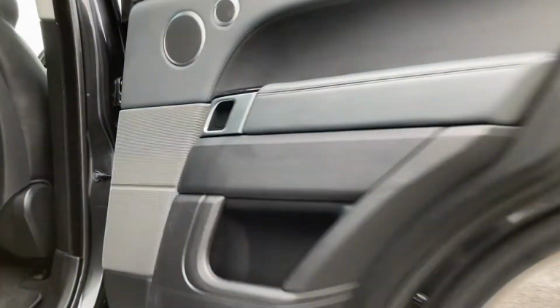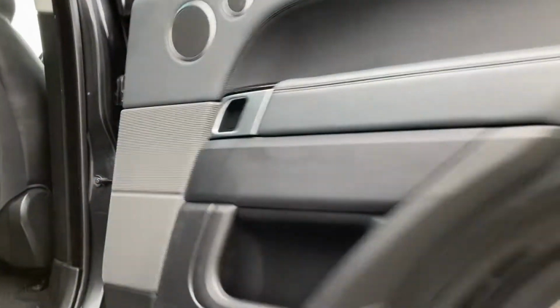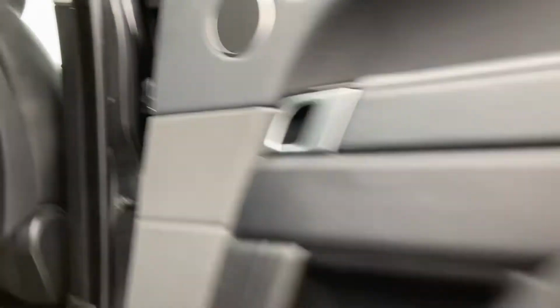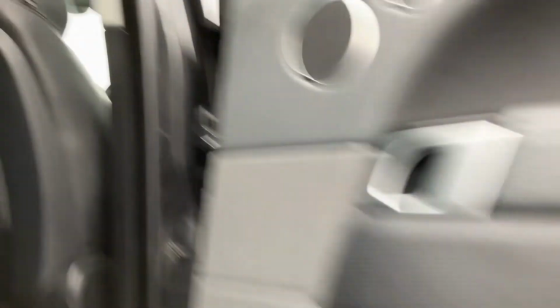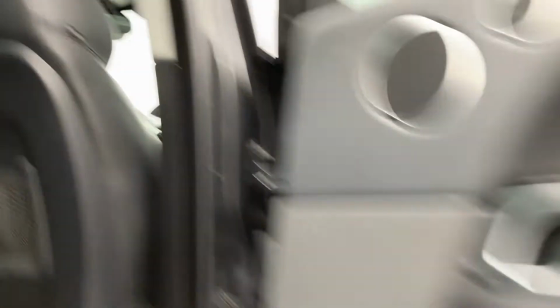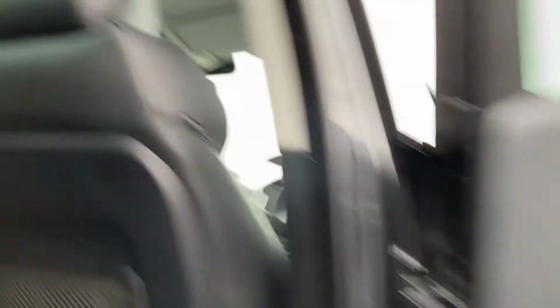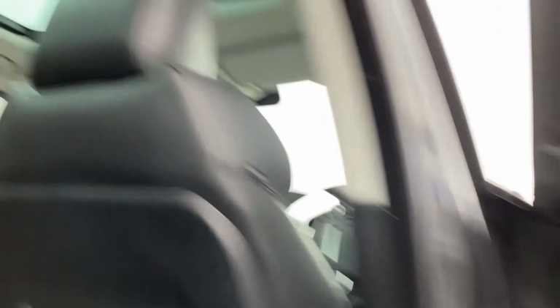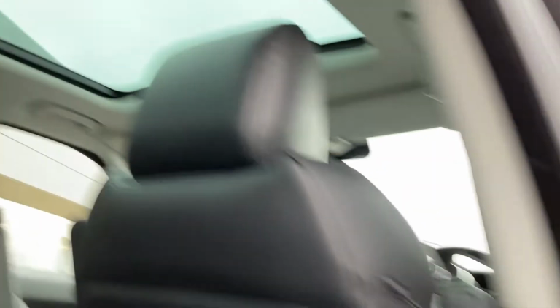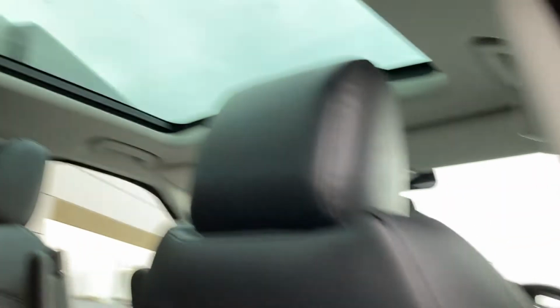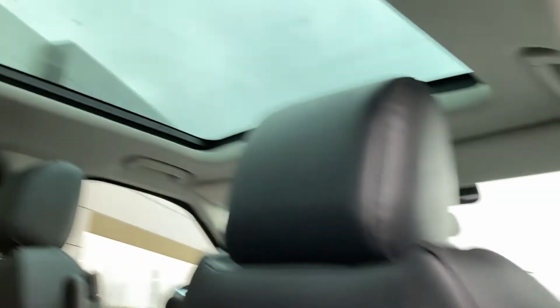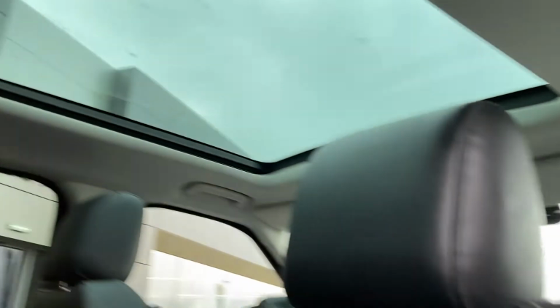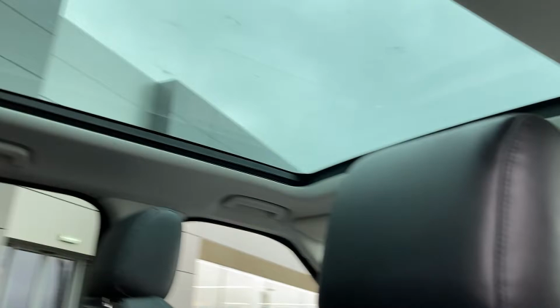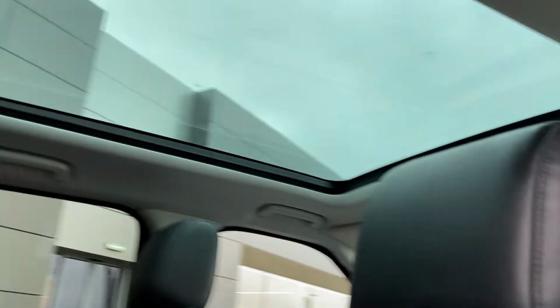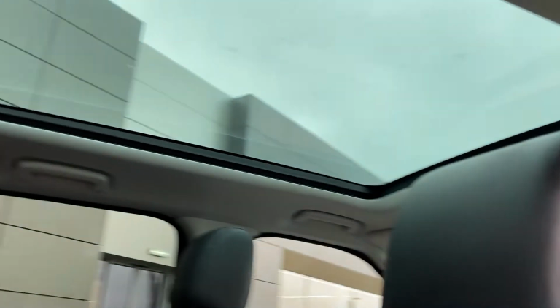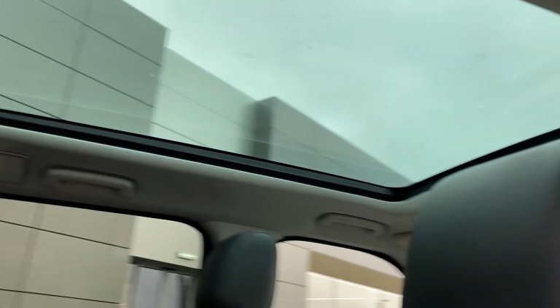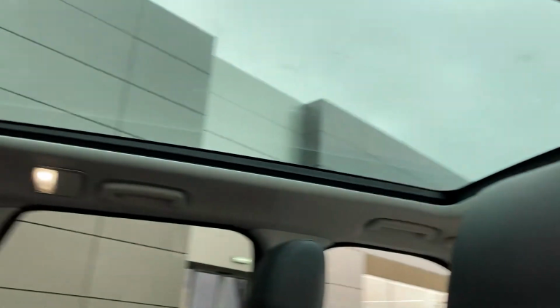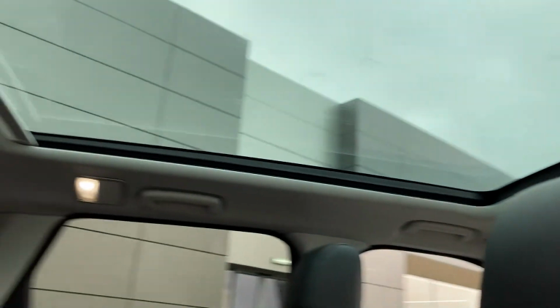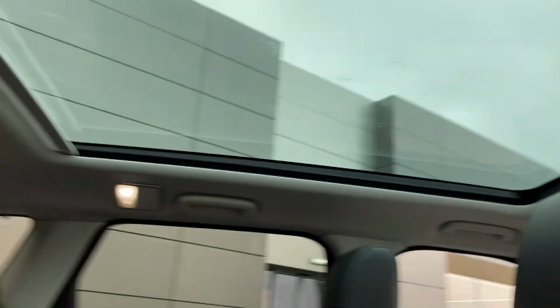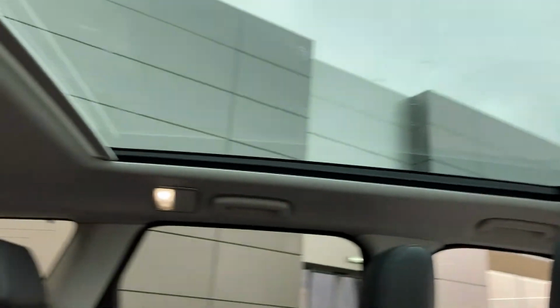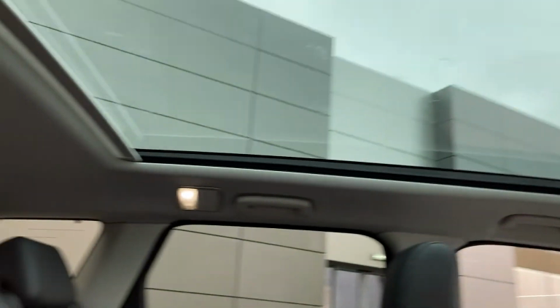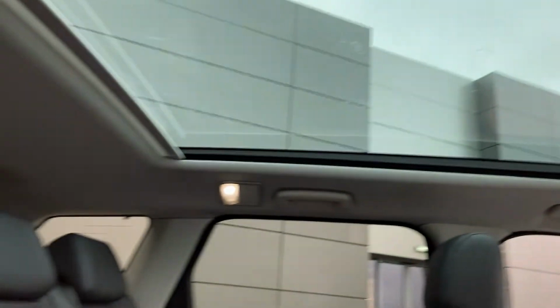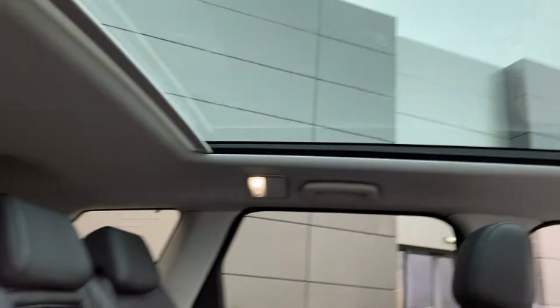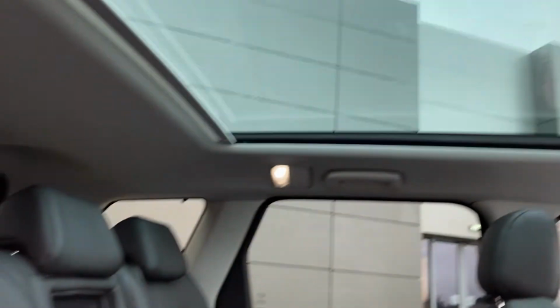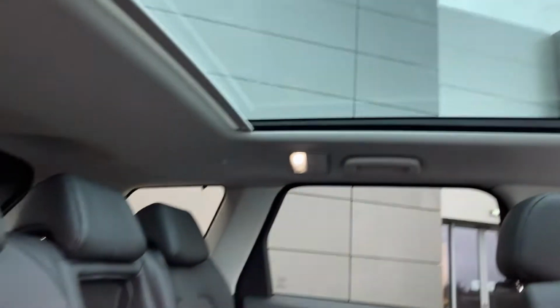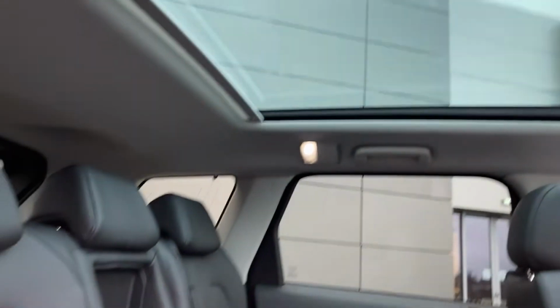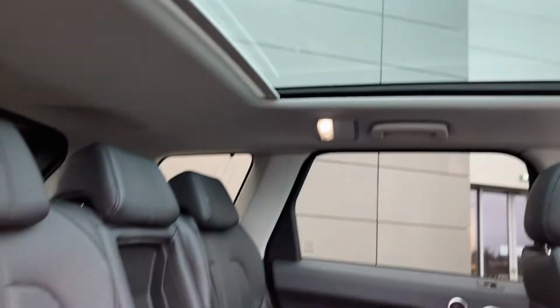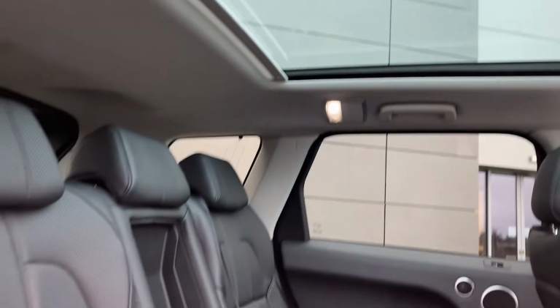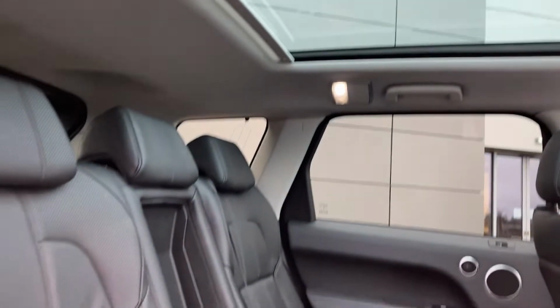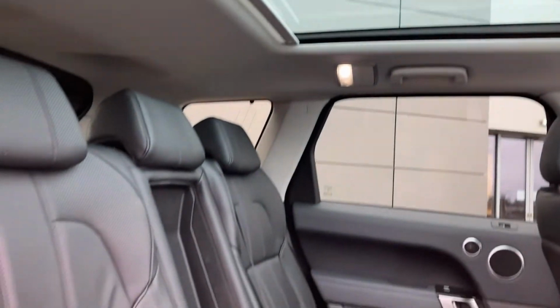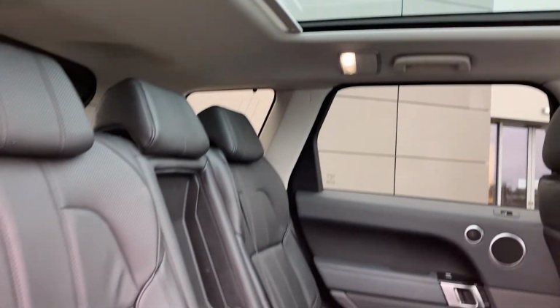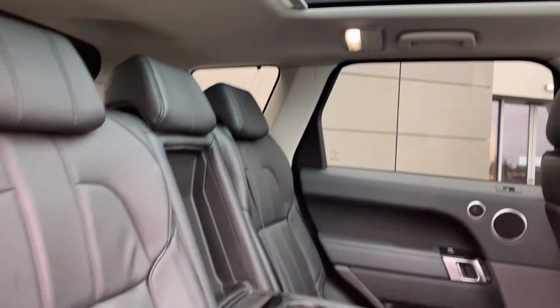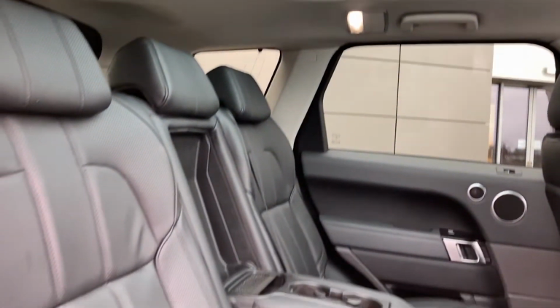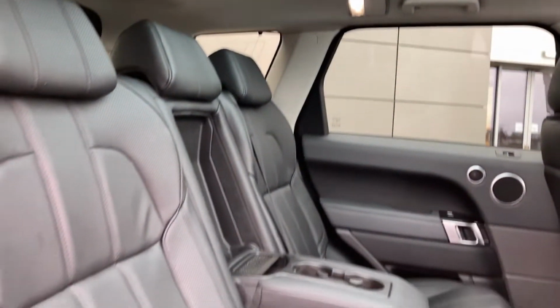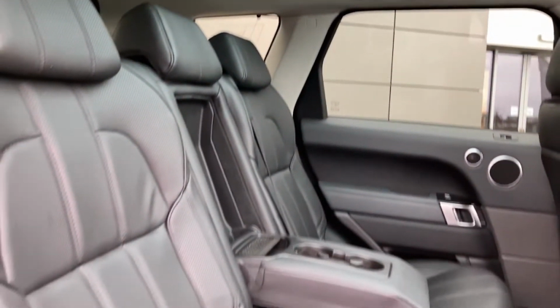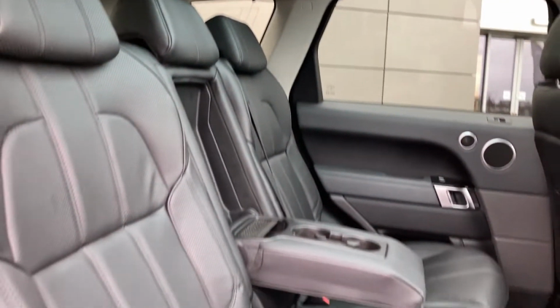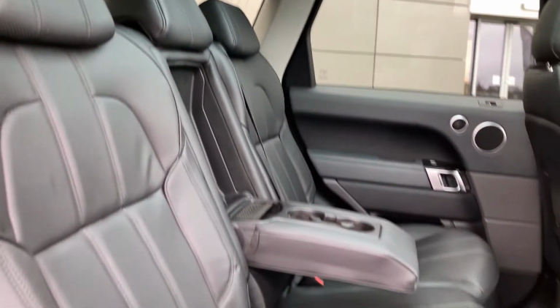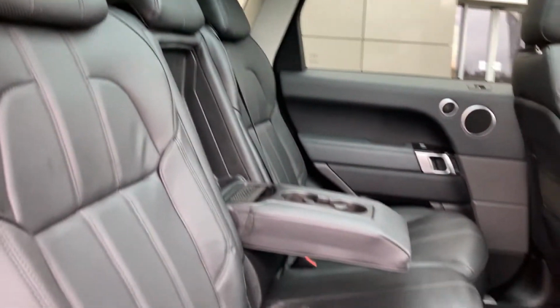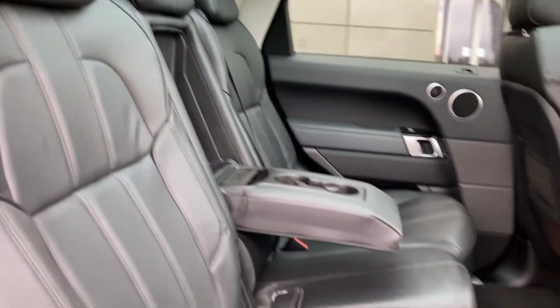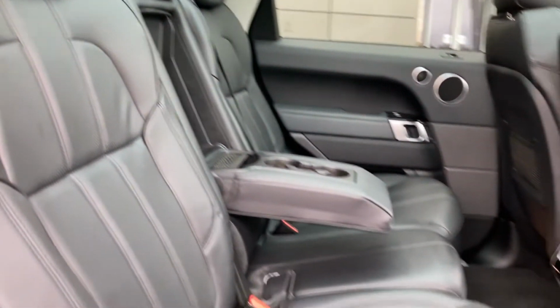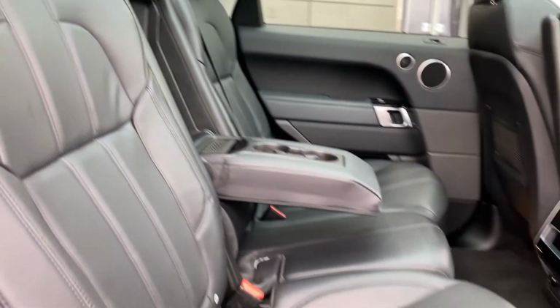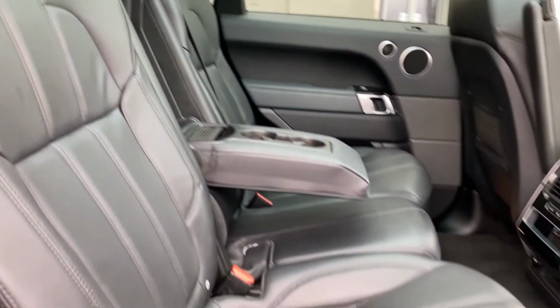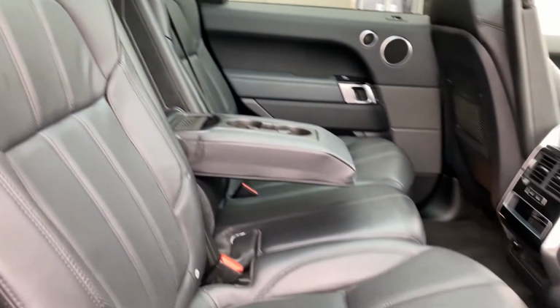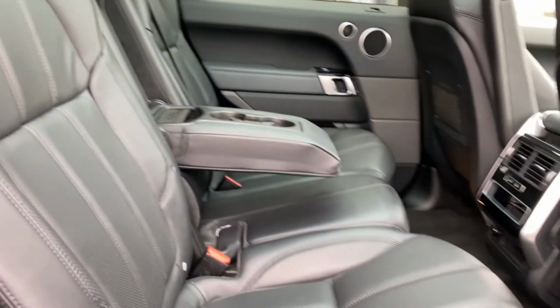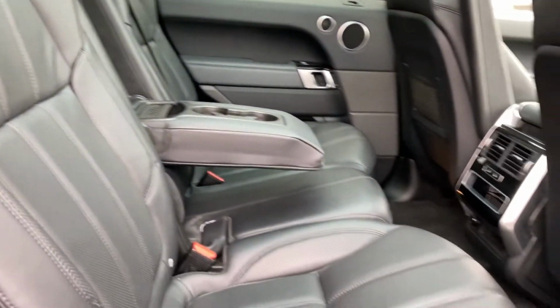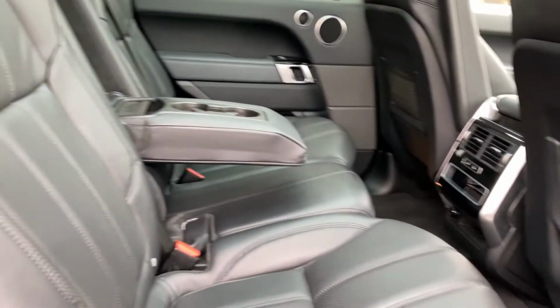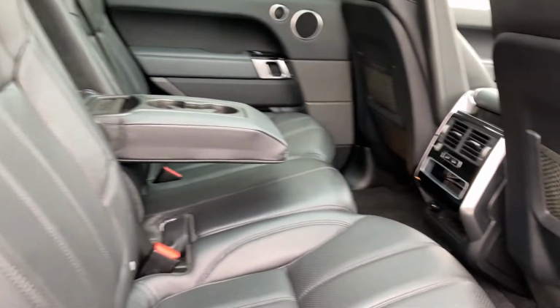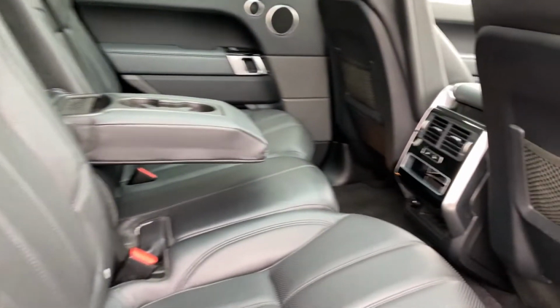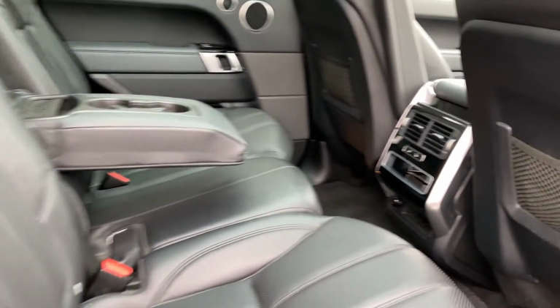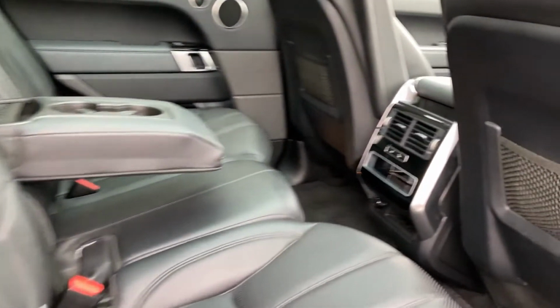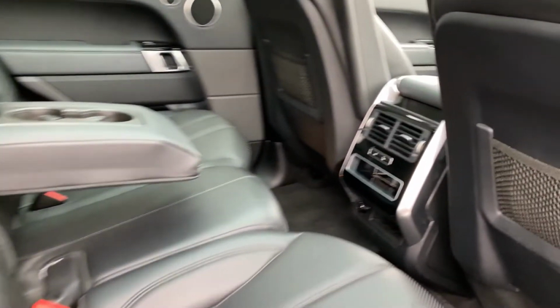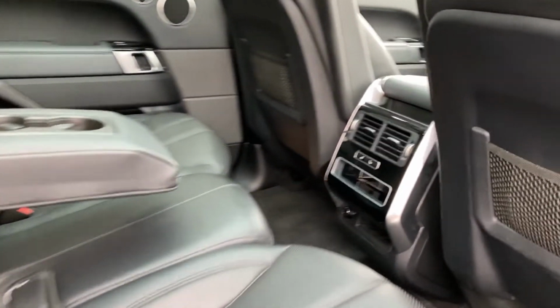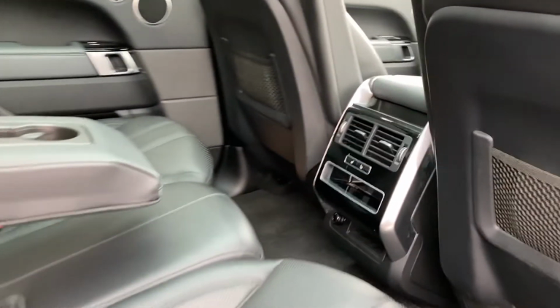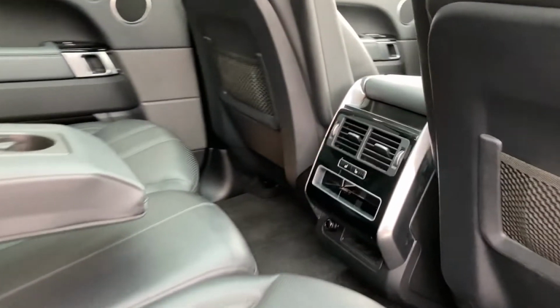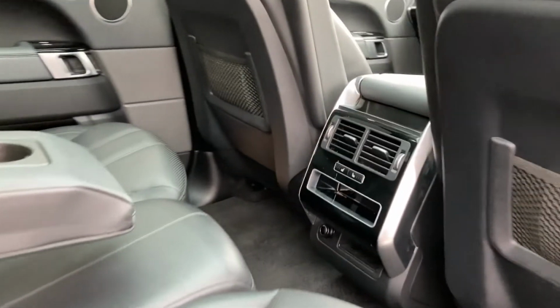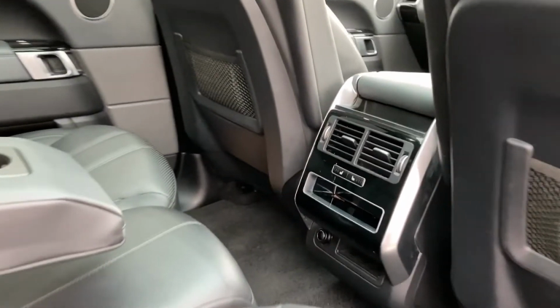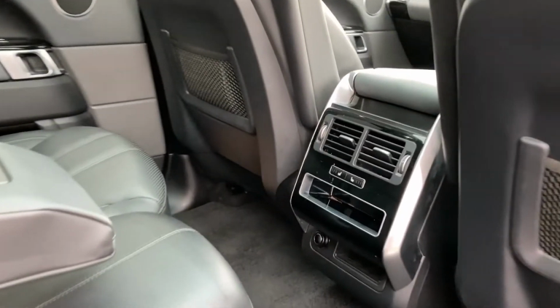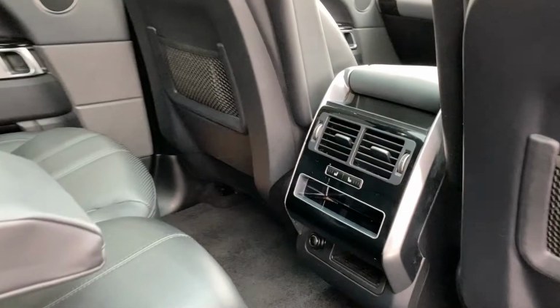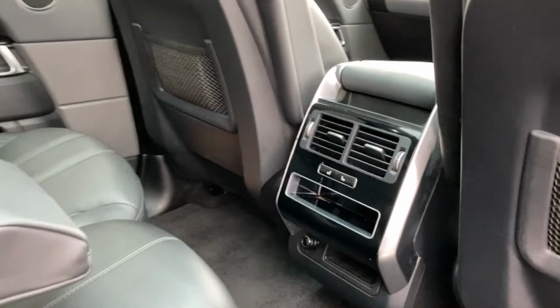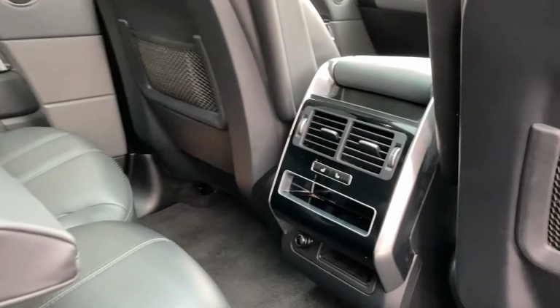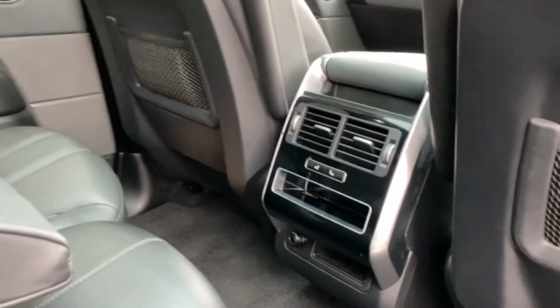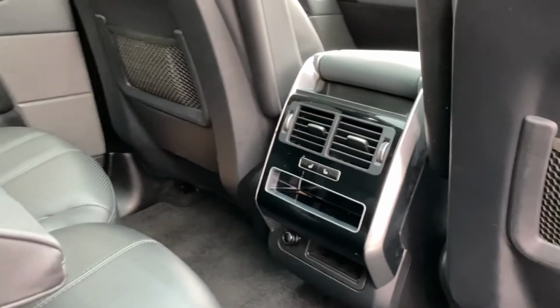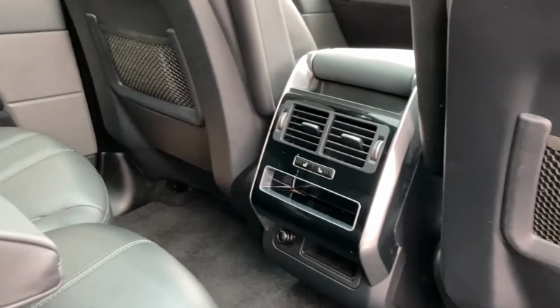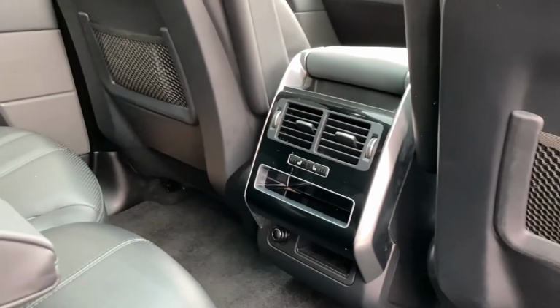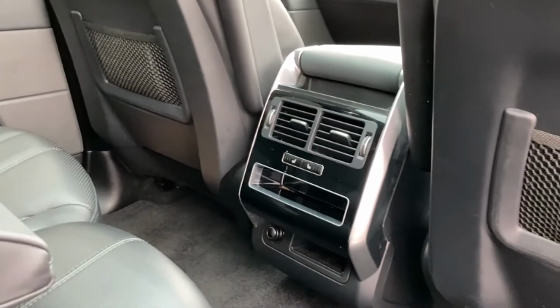As we come into the rear cabin now we can see the panoramic roof on the inside and the grained ebony leather seats, as well as the heated seat buttons.